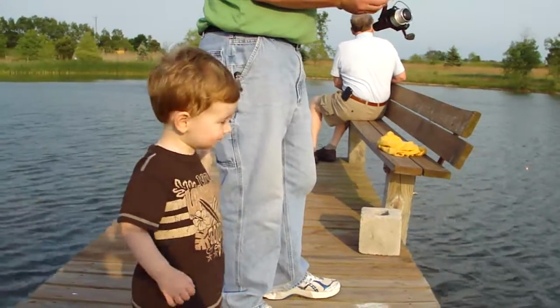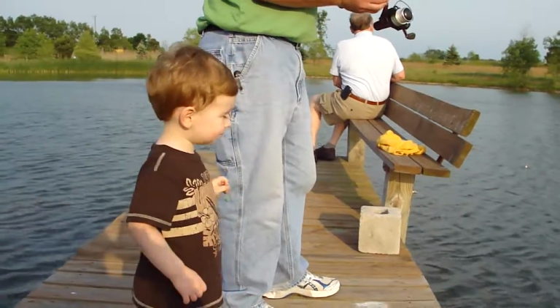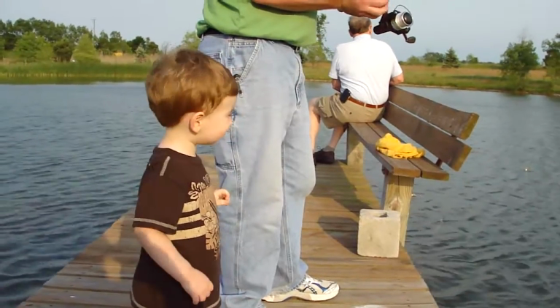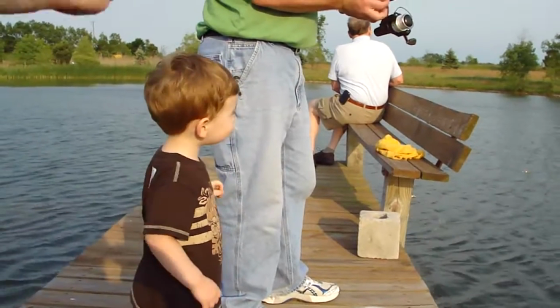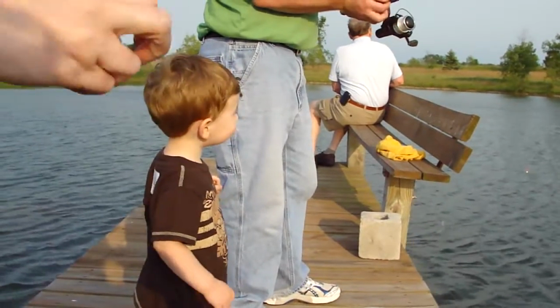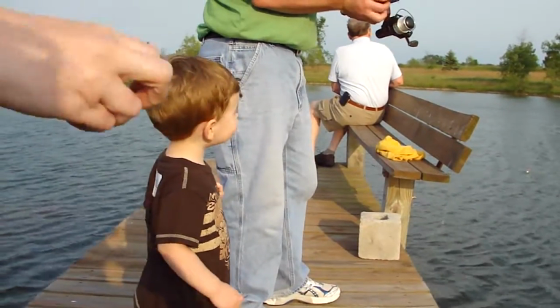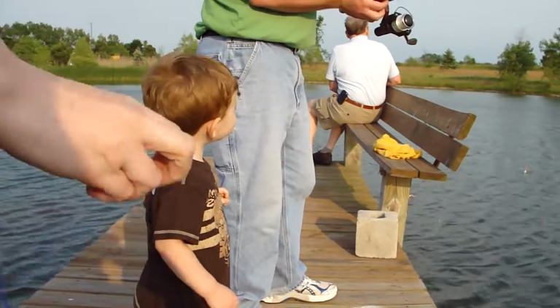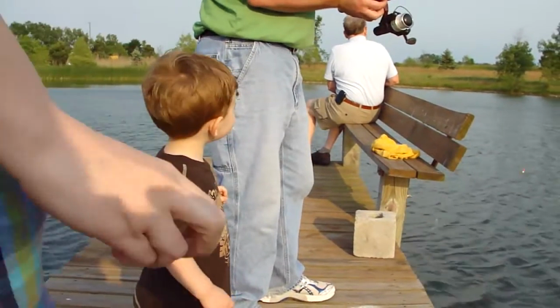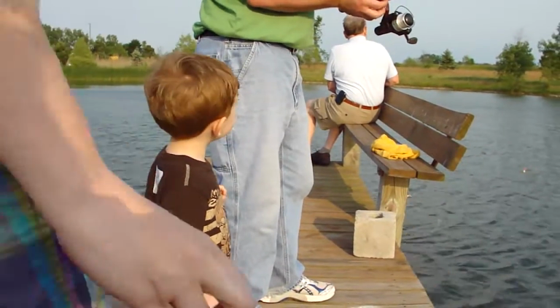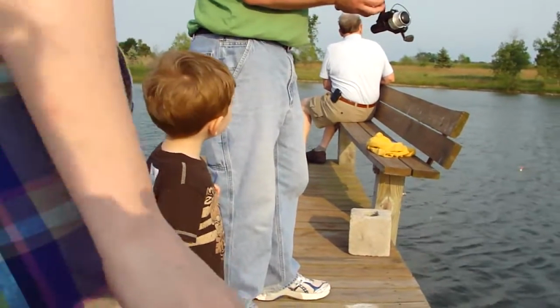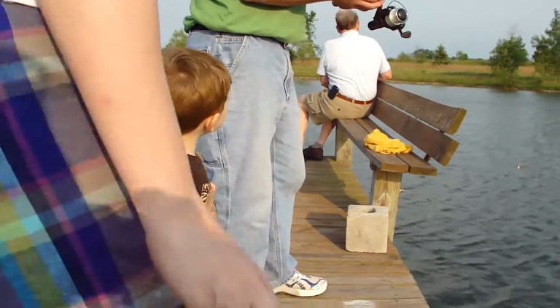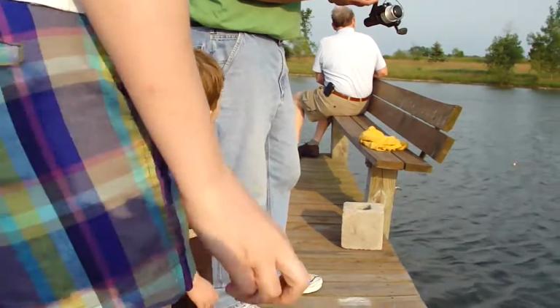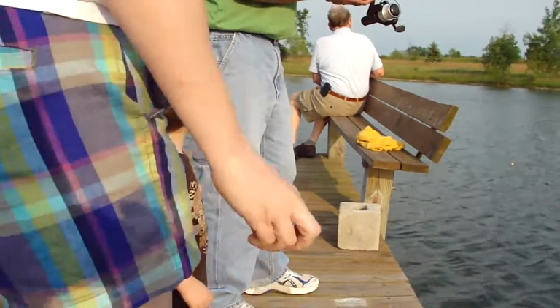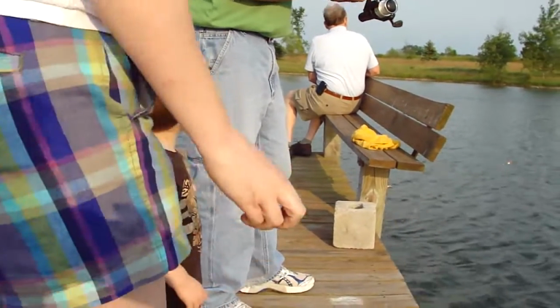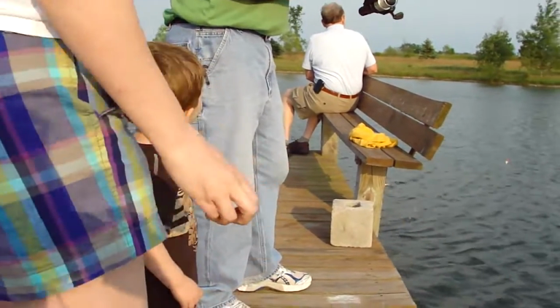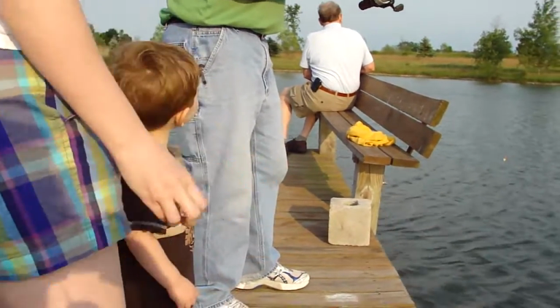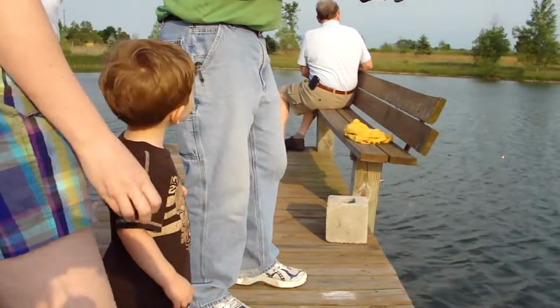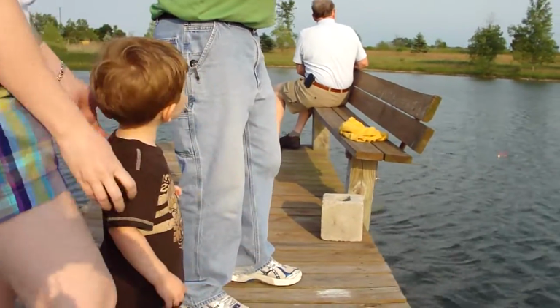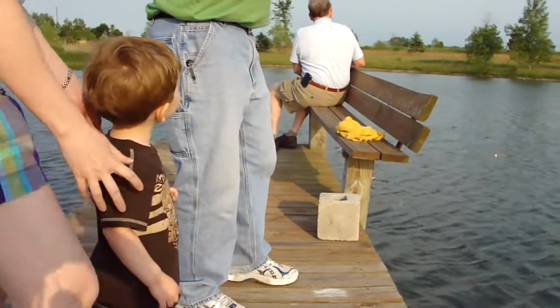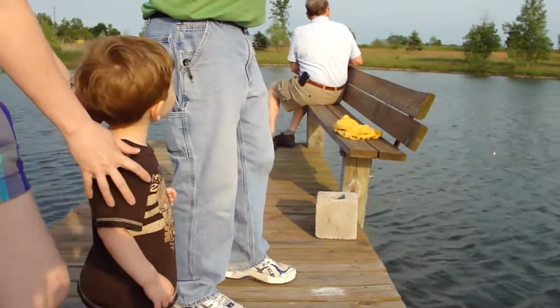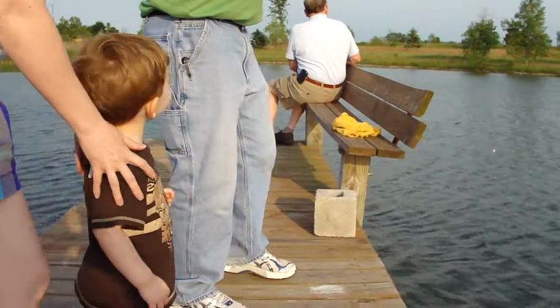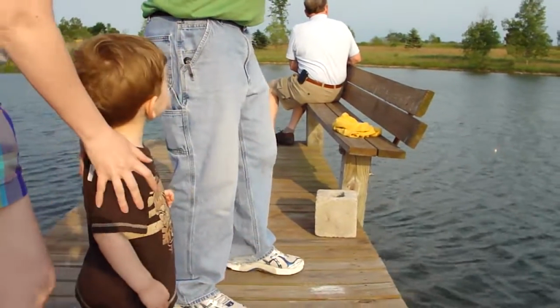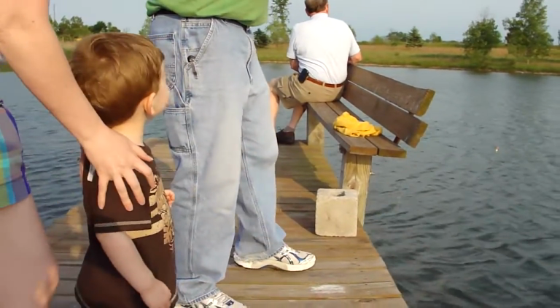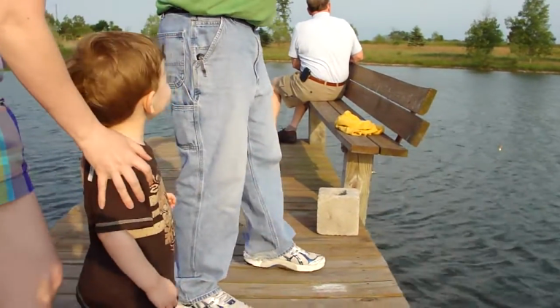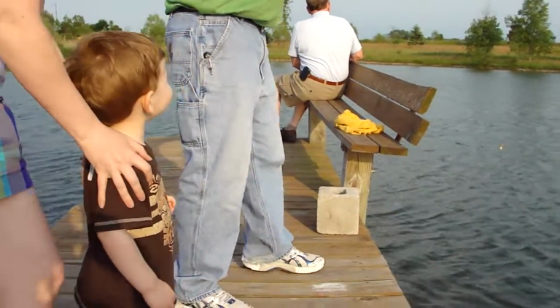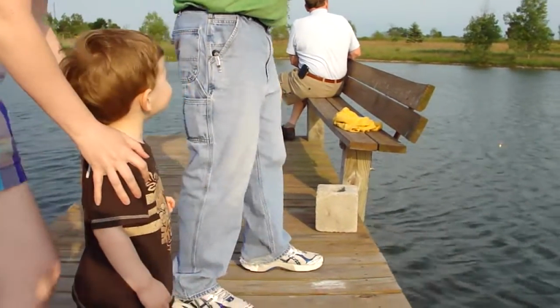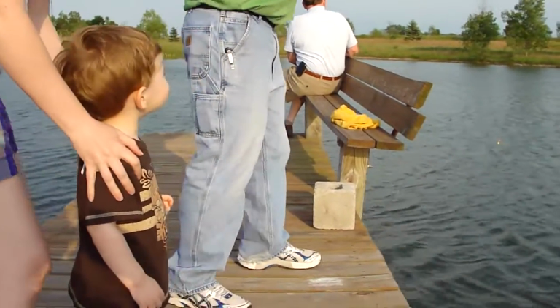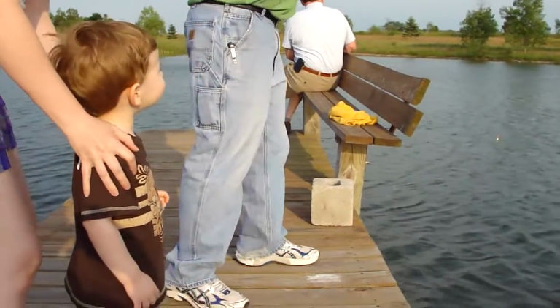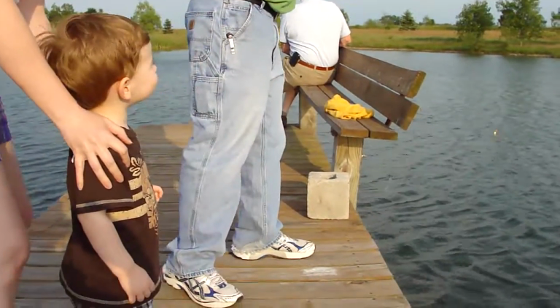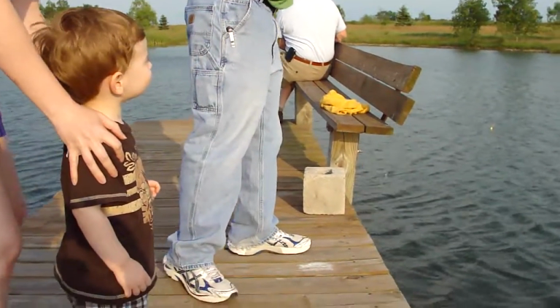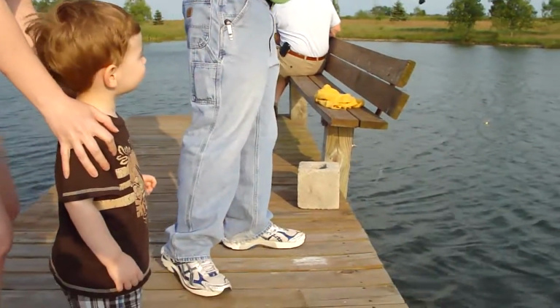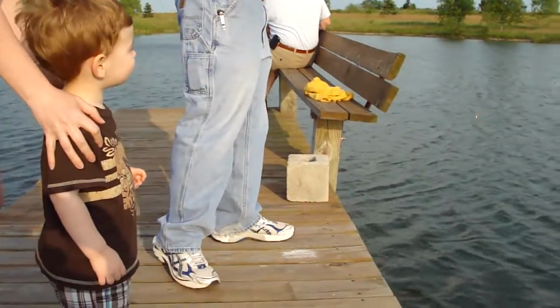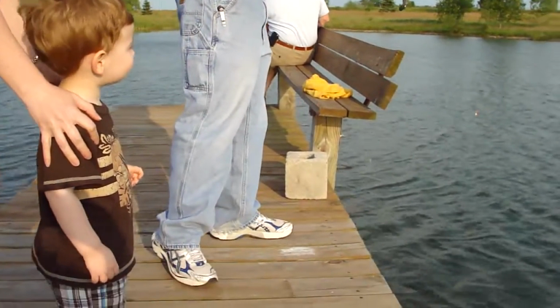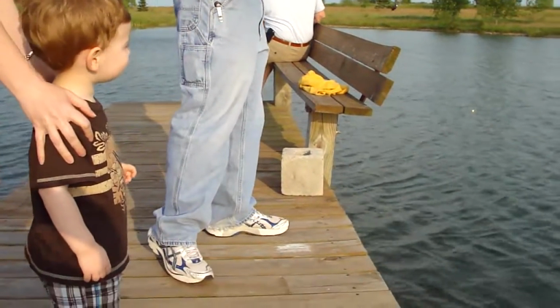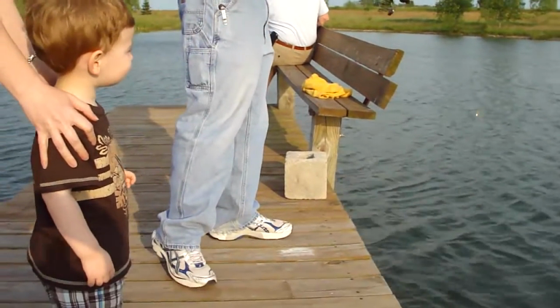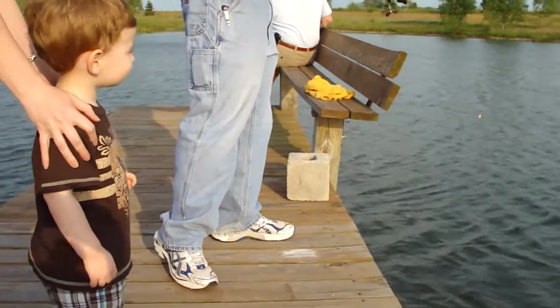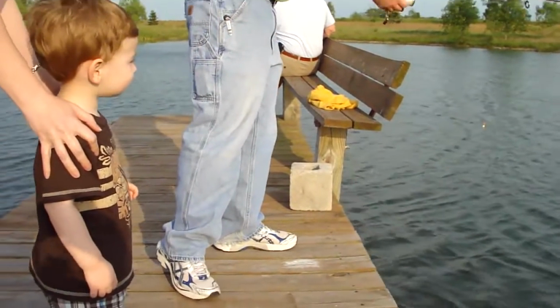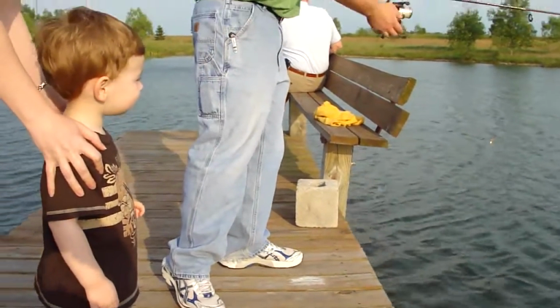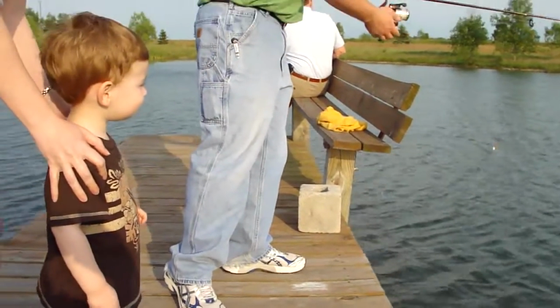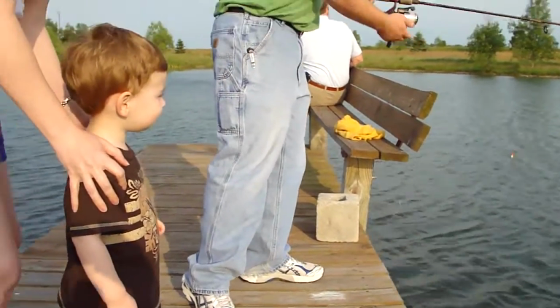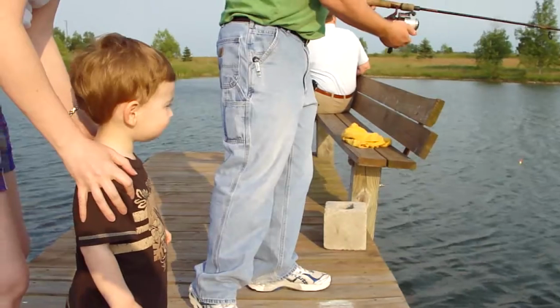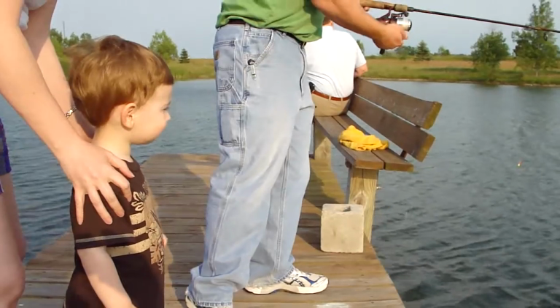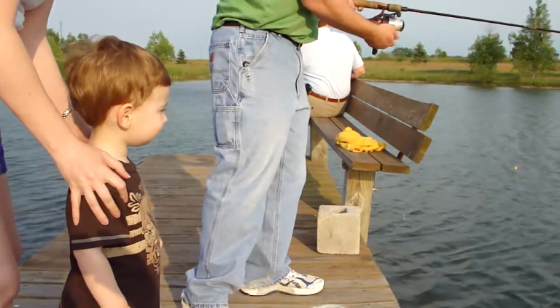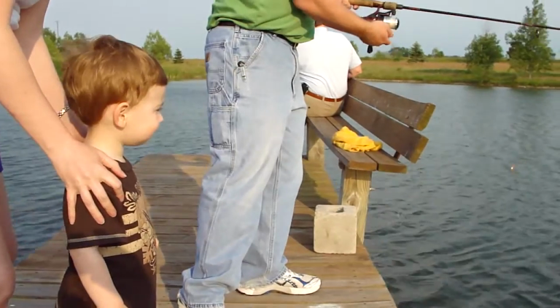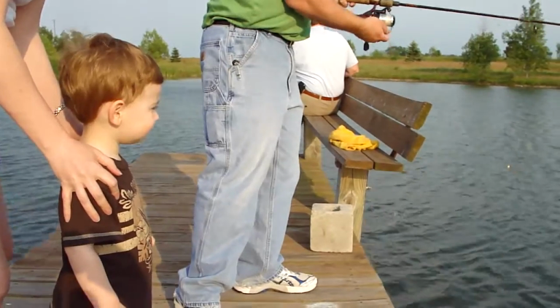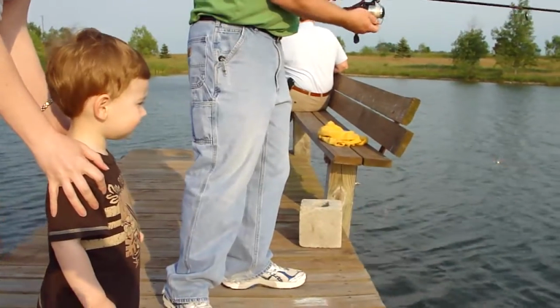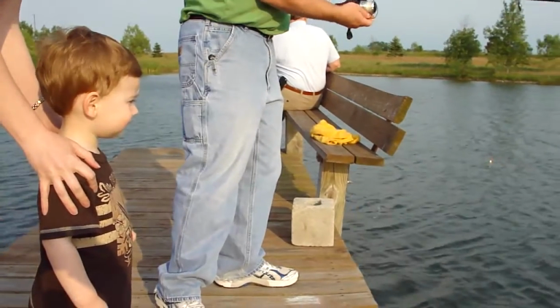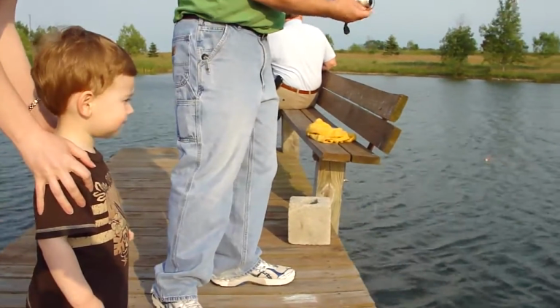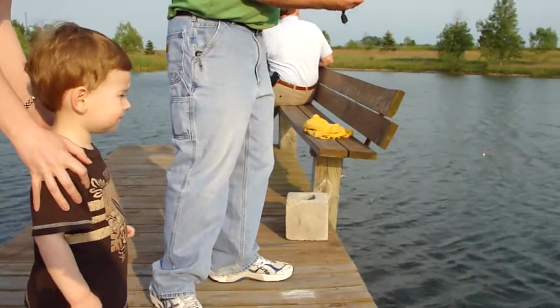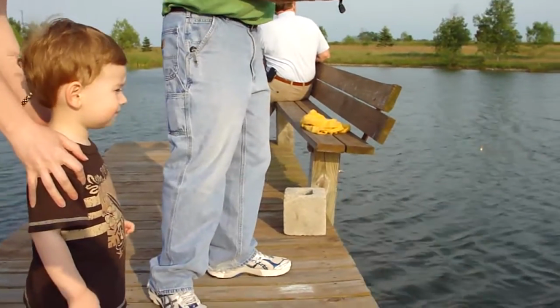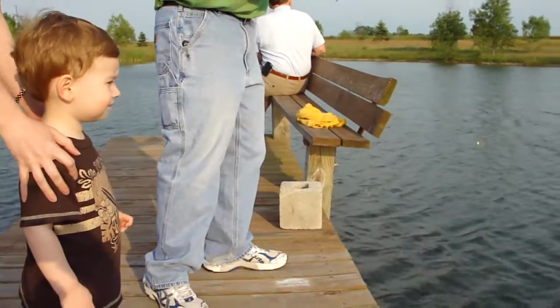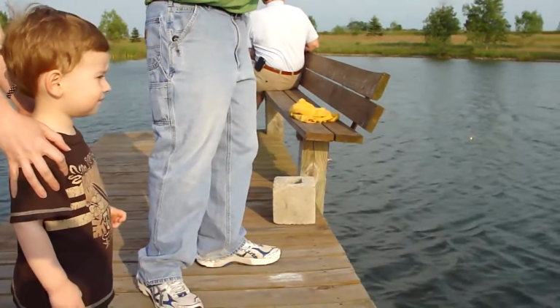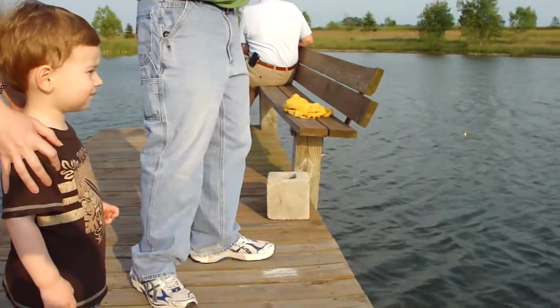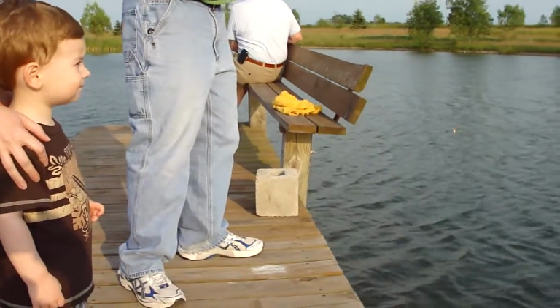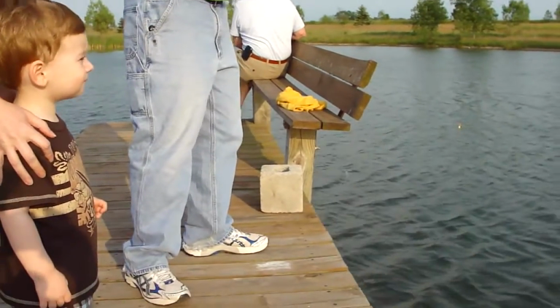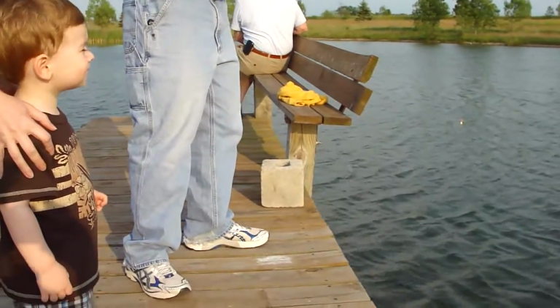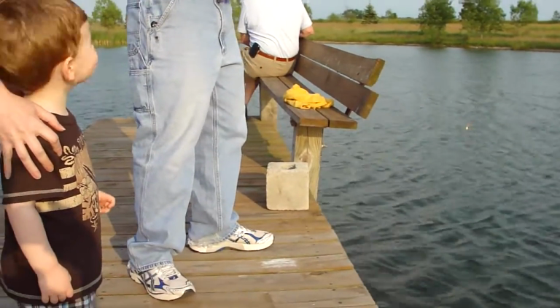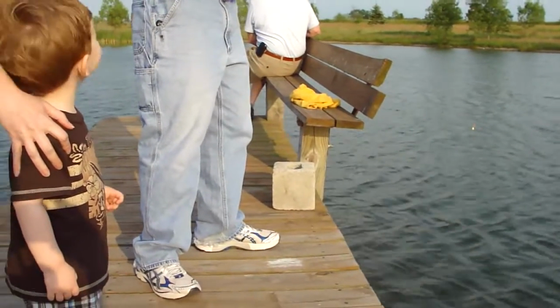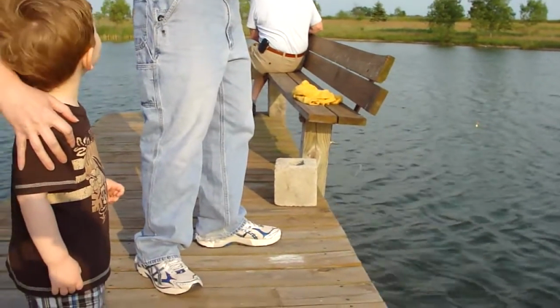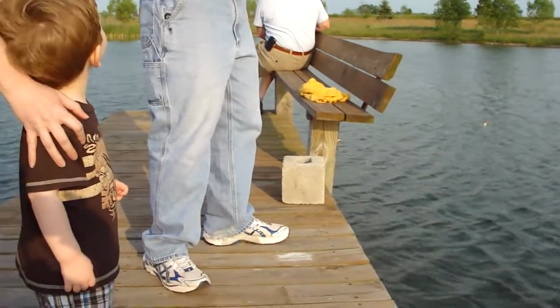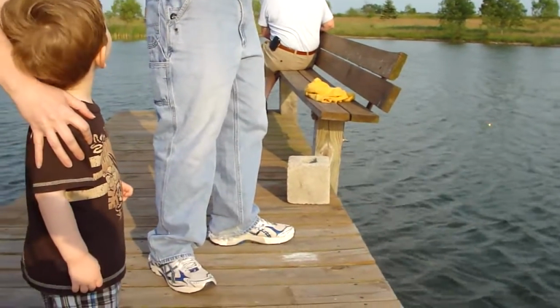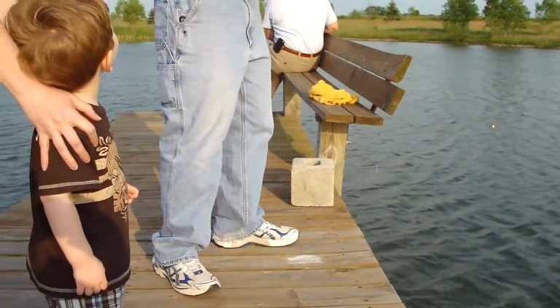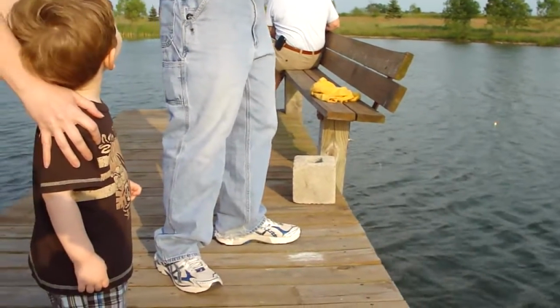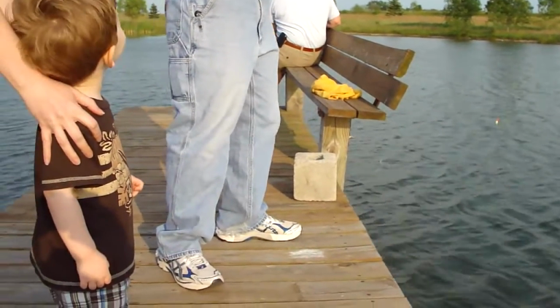This is Zachary's first time fishing. Here we go. Here you go. You're so nice.